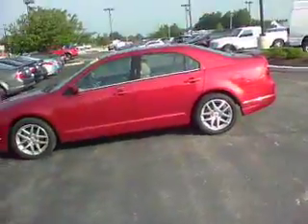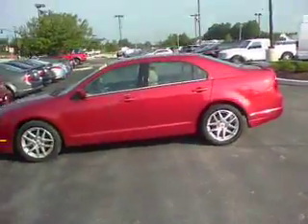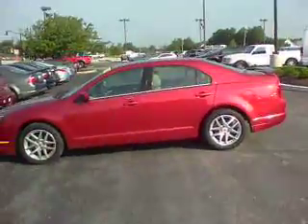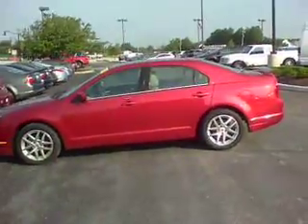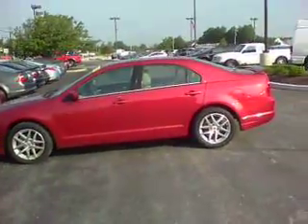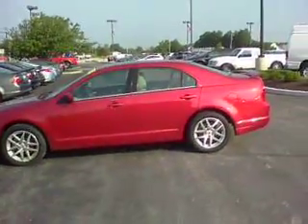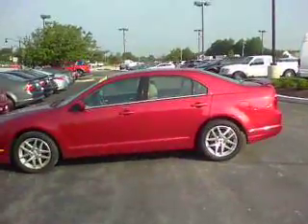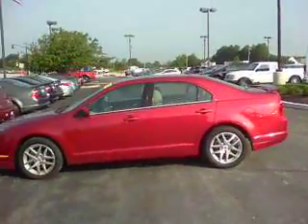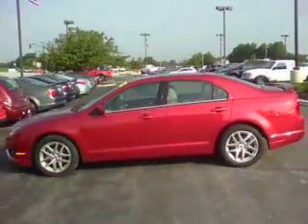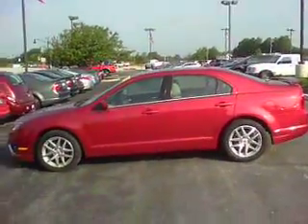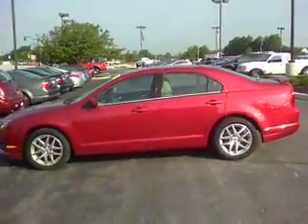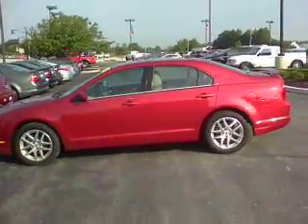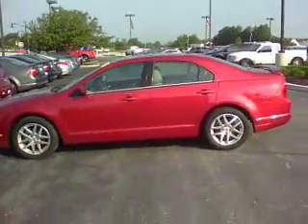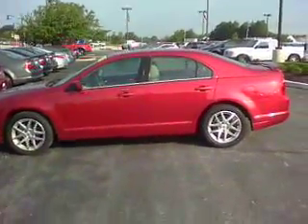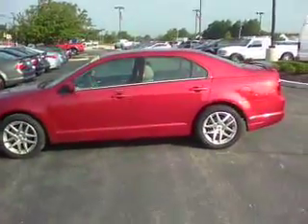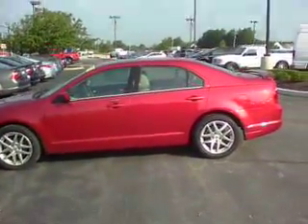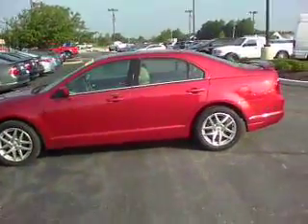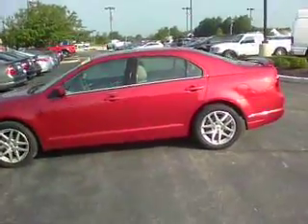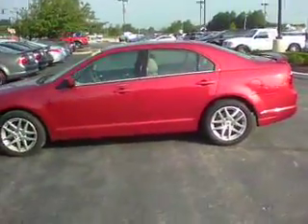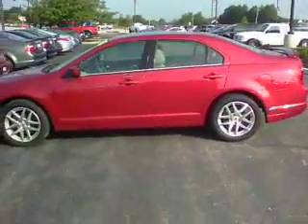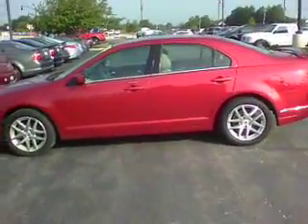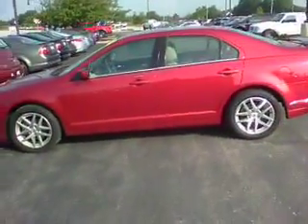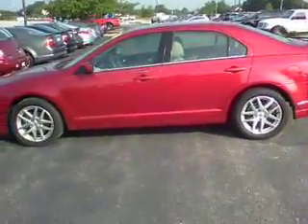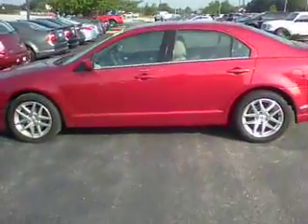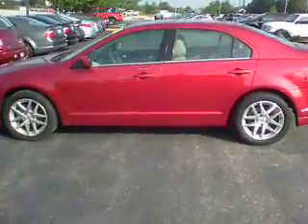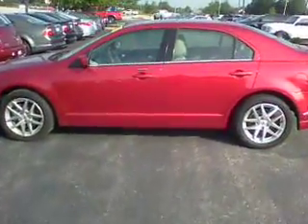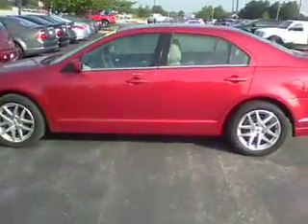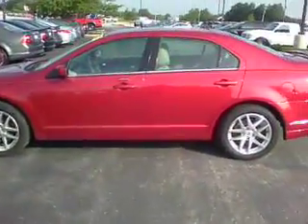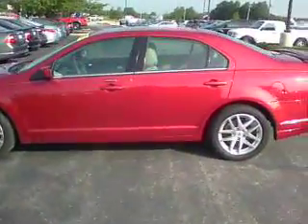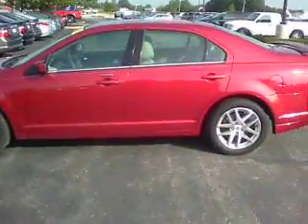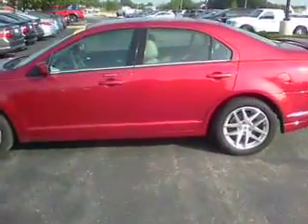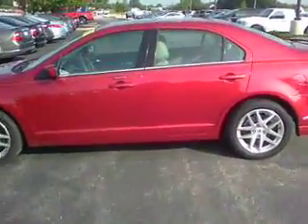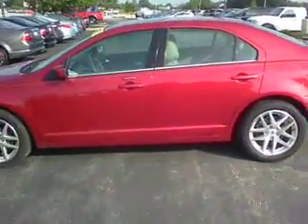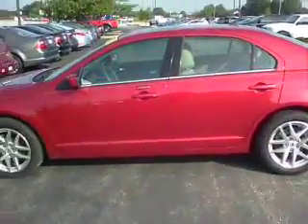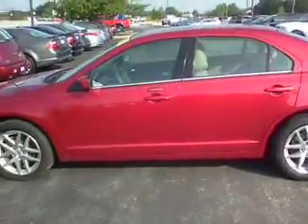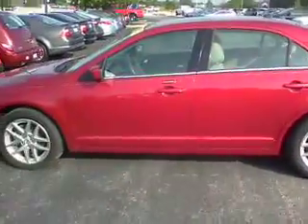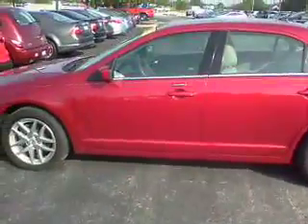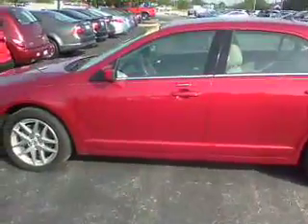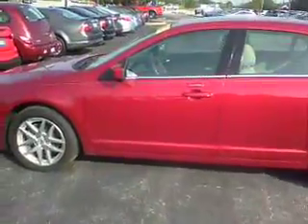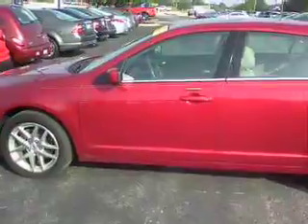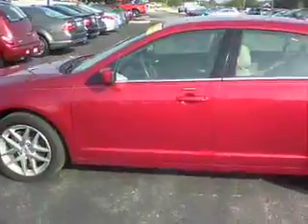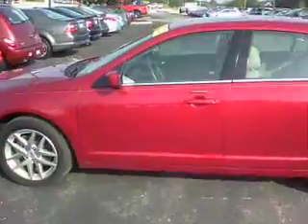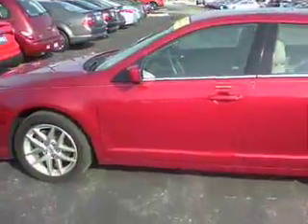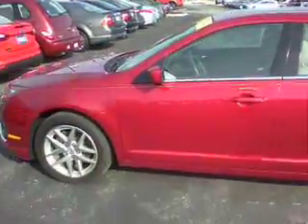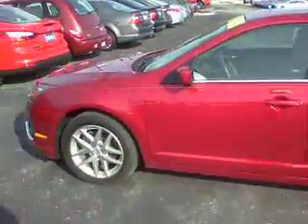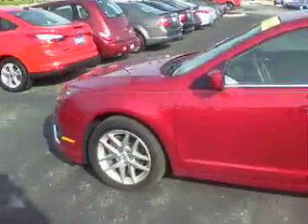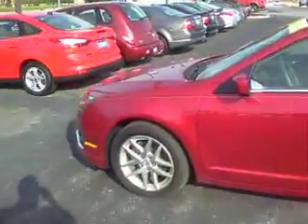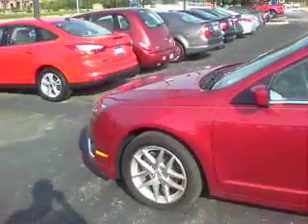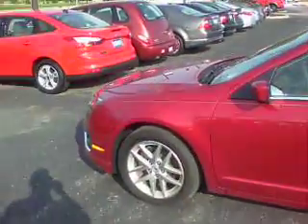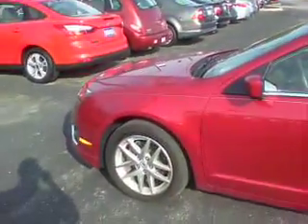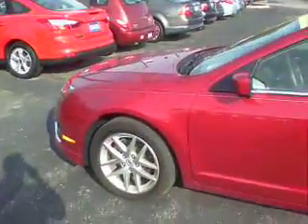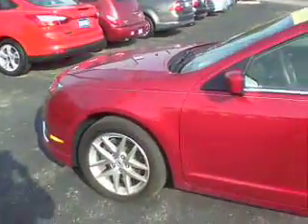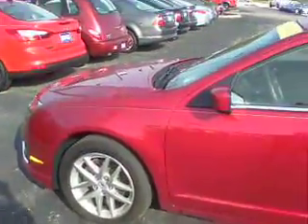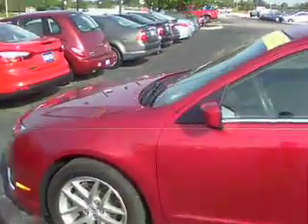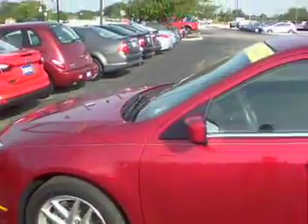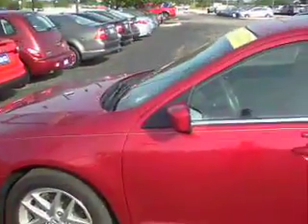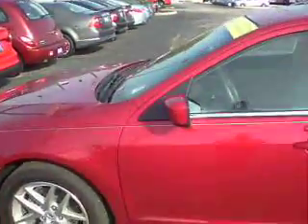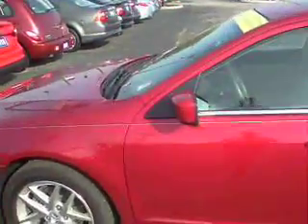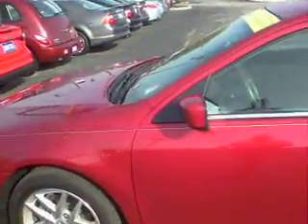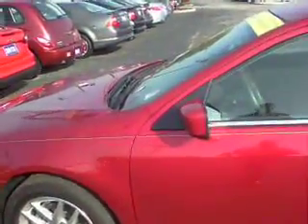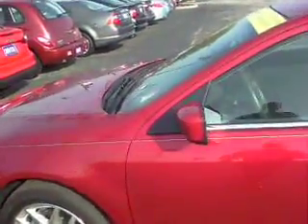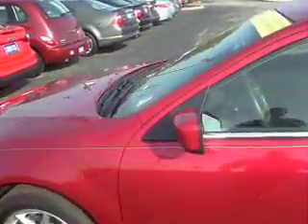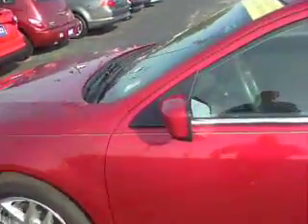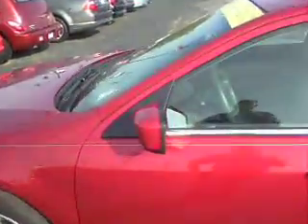Good morning. This is Thomas Noel over at Bellicis Ford. I wanted to show you a quick video of this vehicle you inquired about. Very, very nice vehicle.